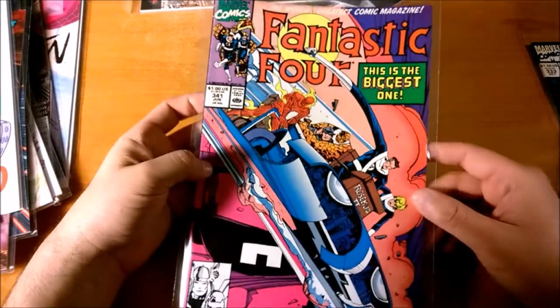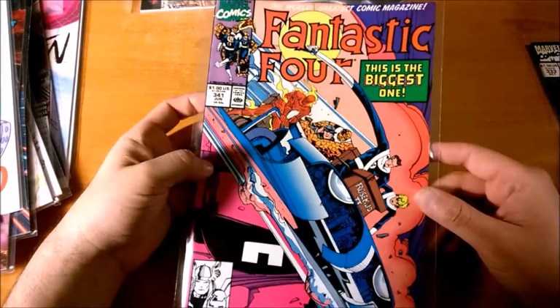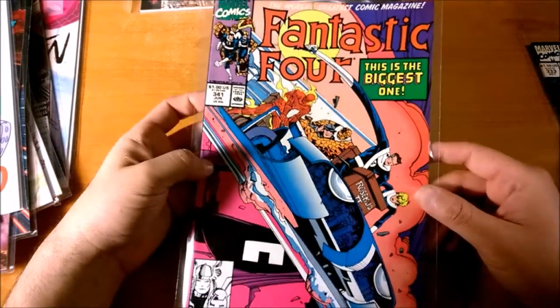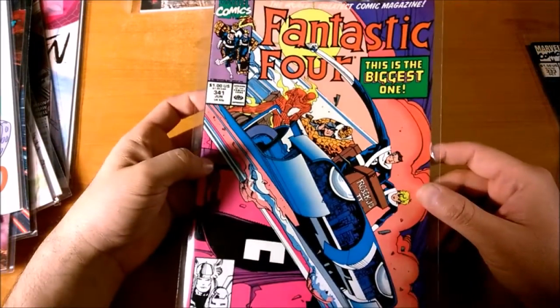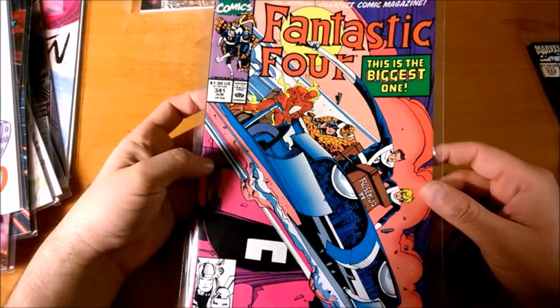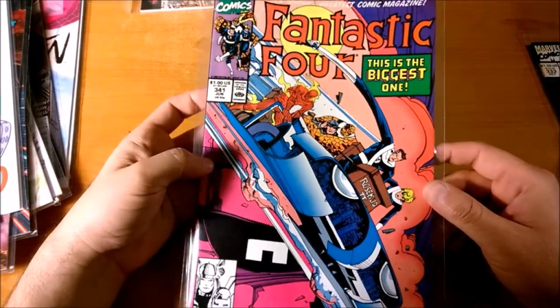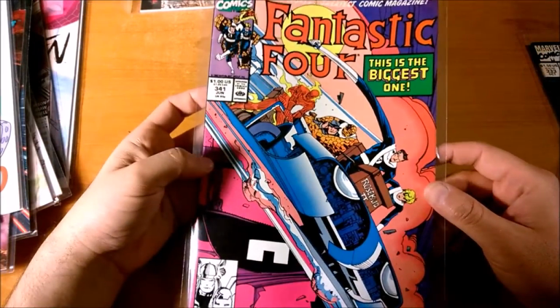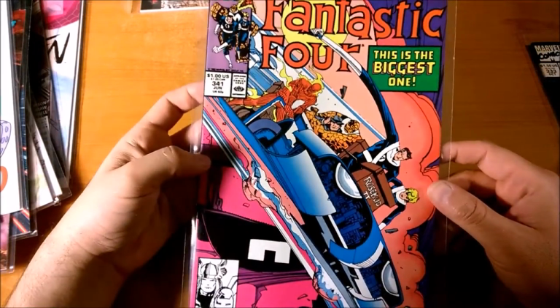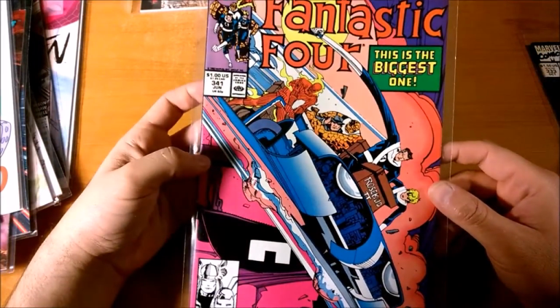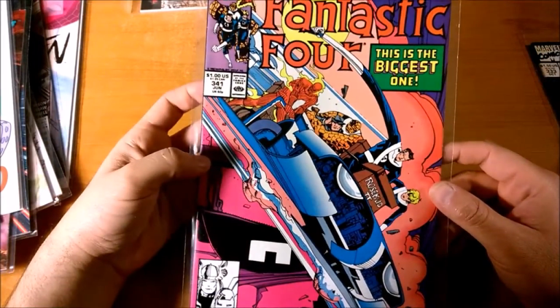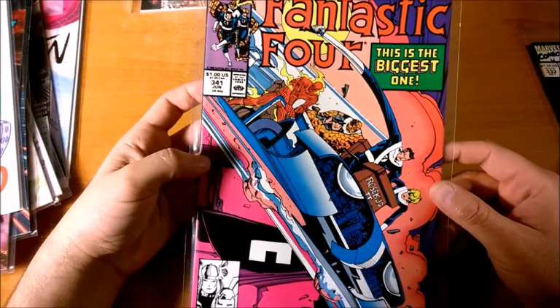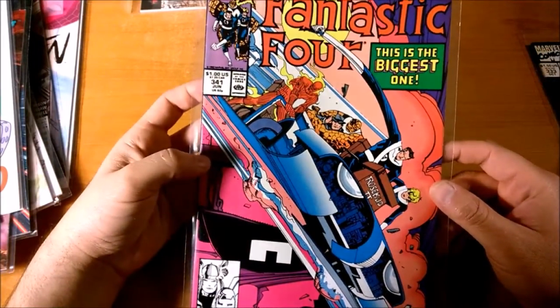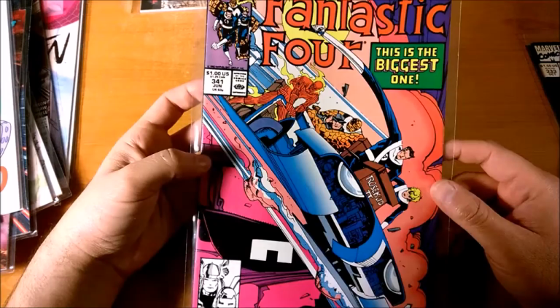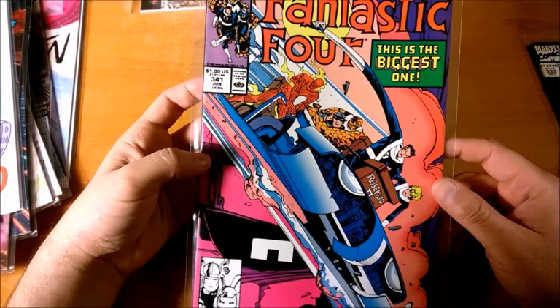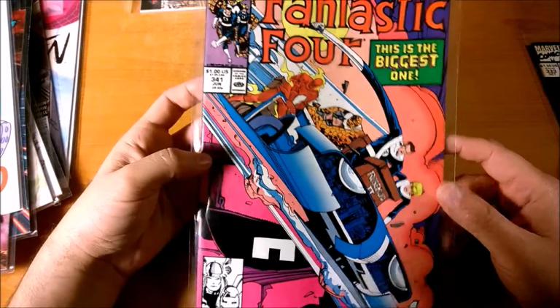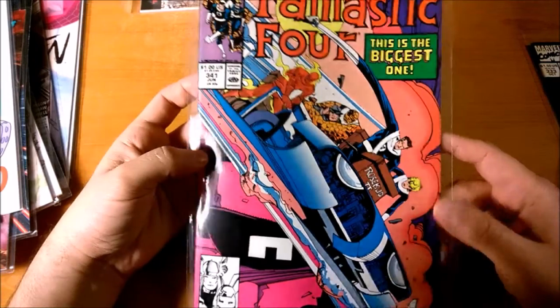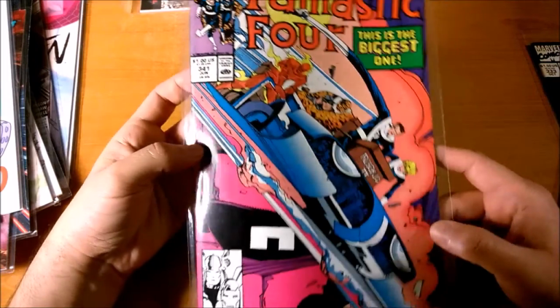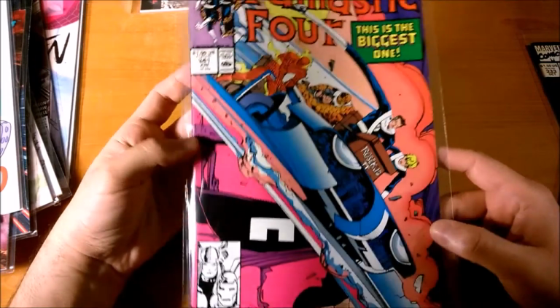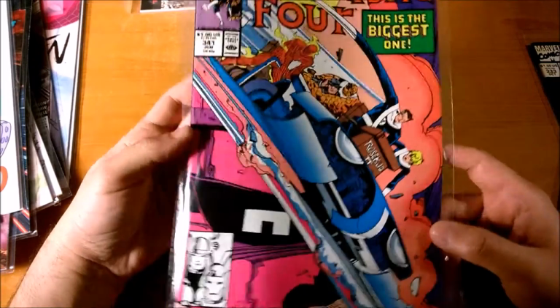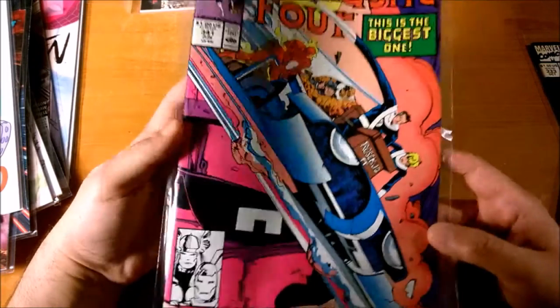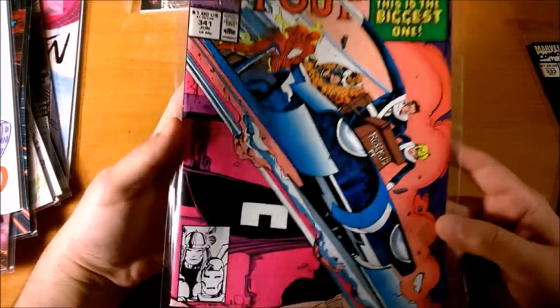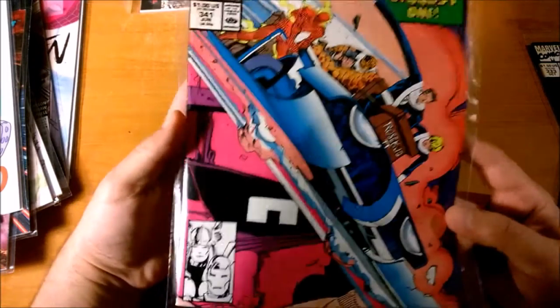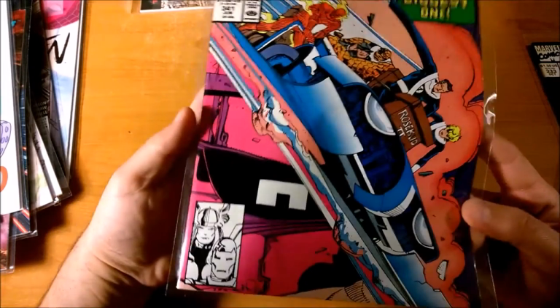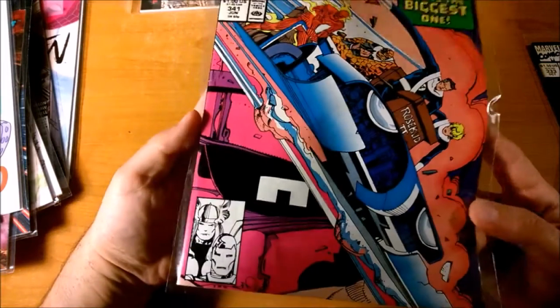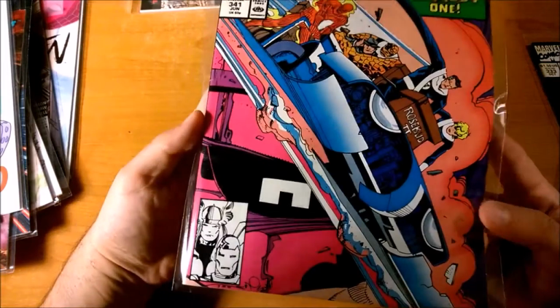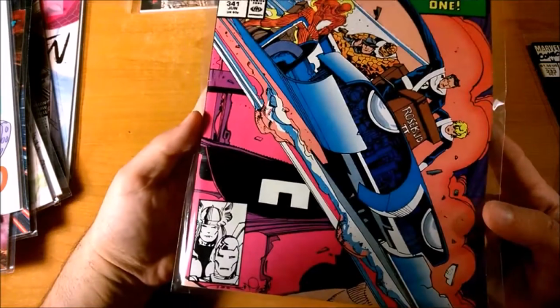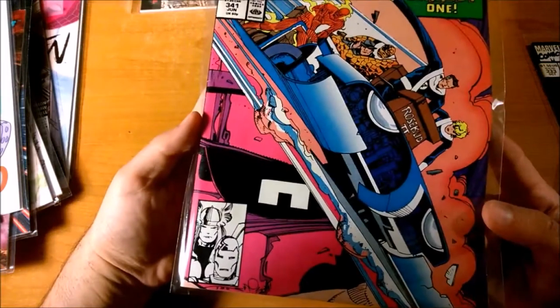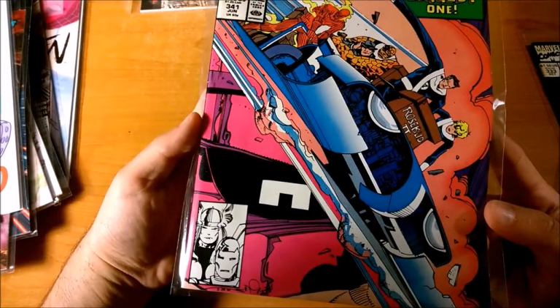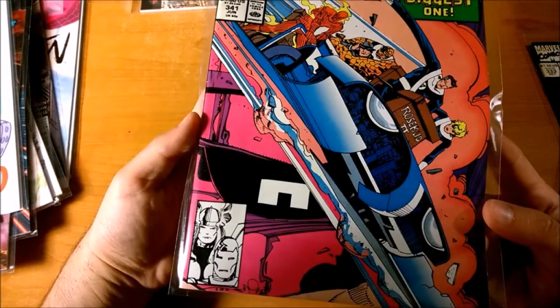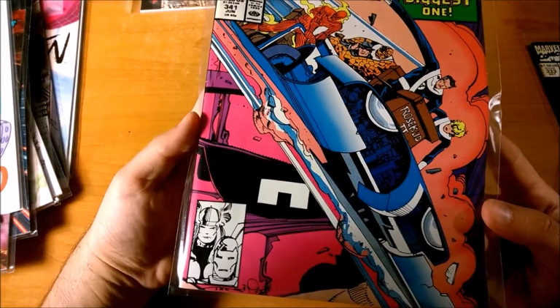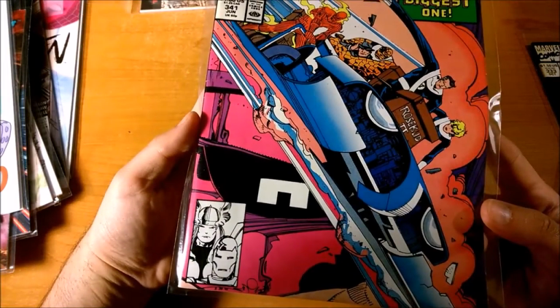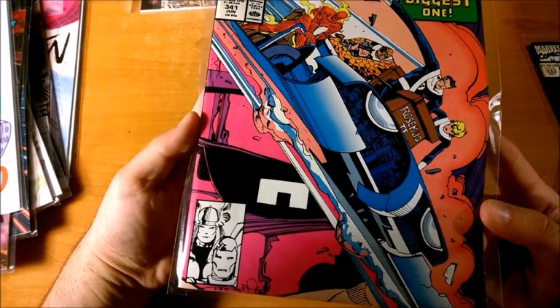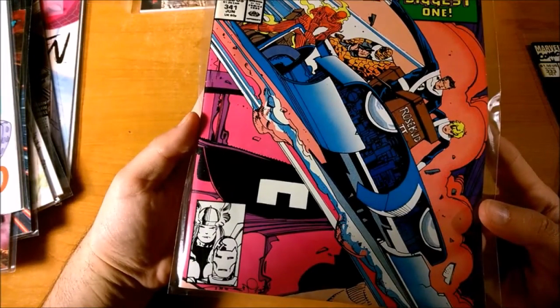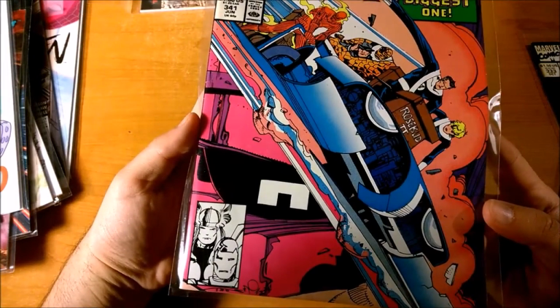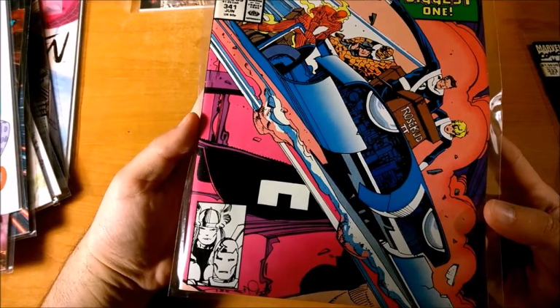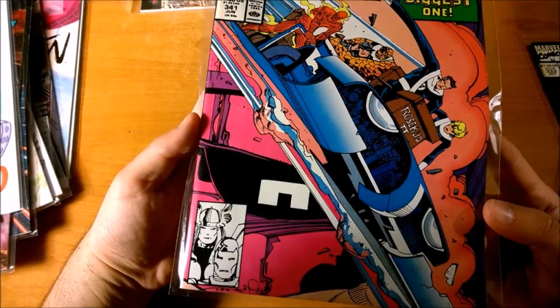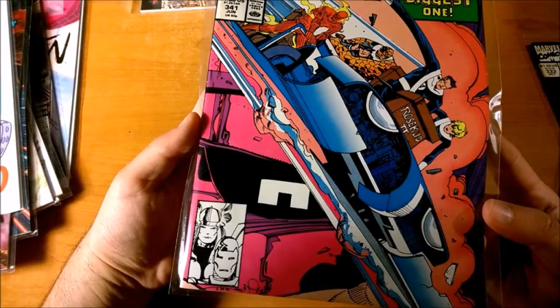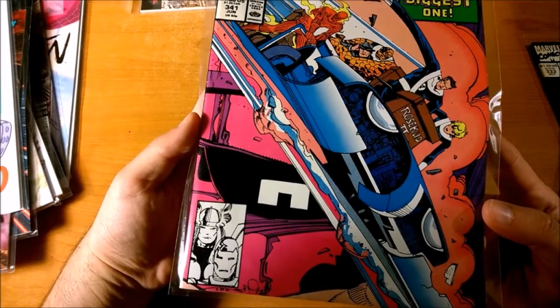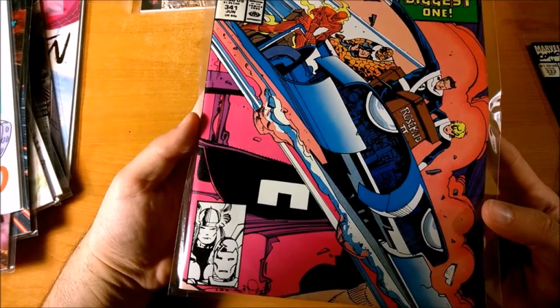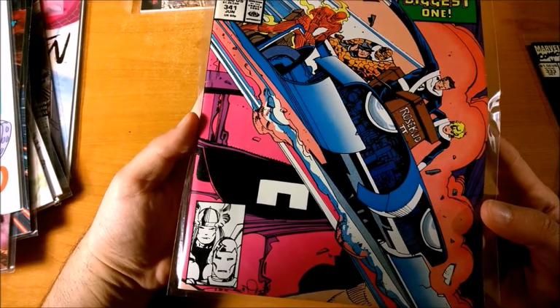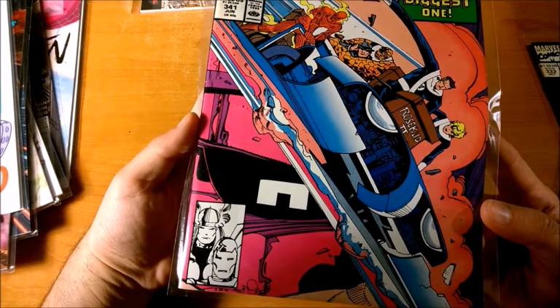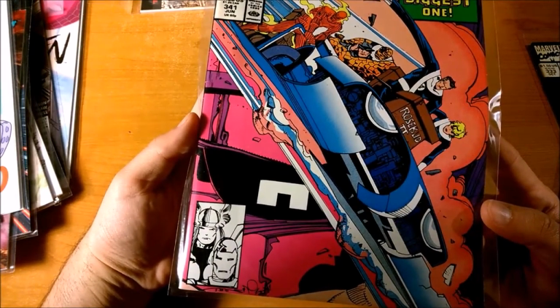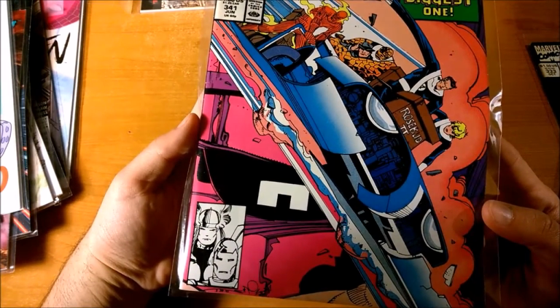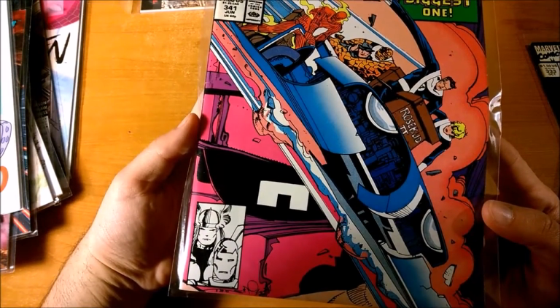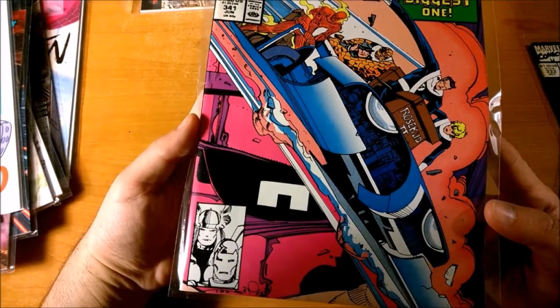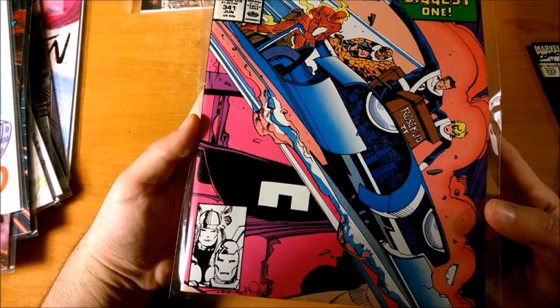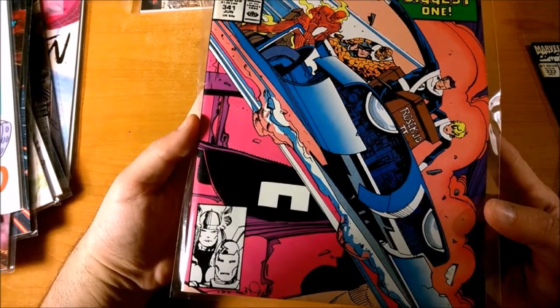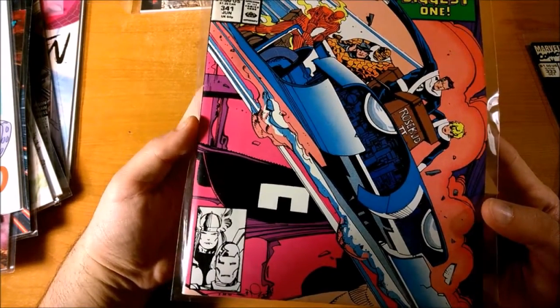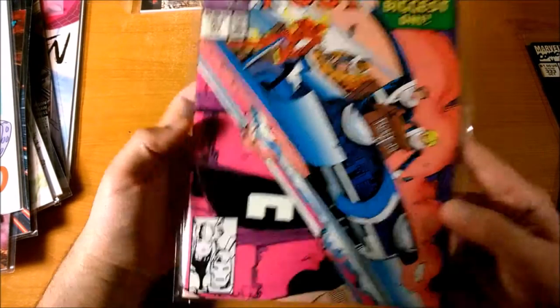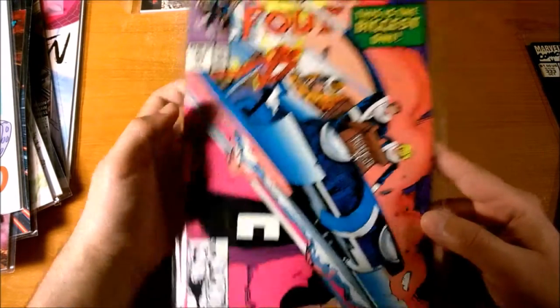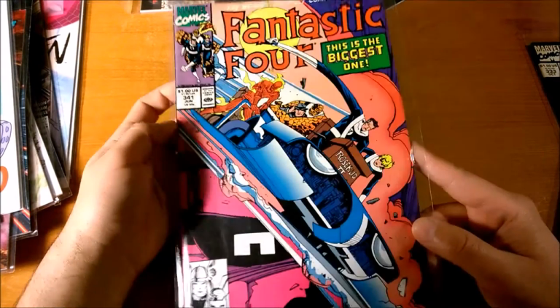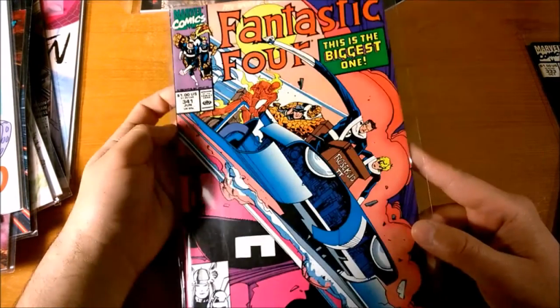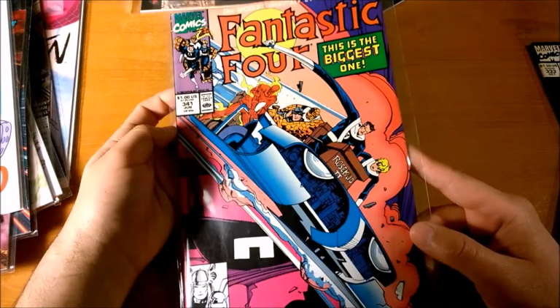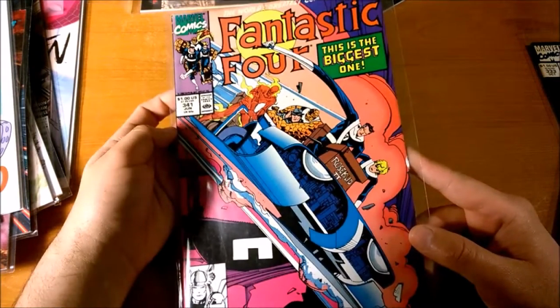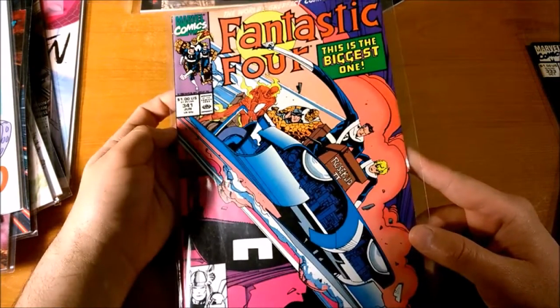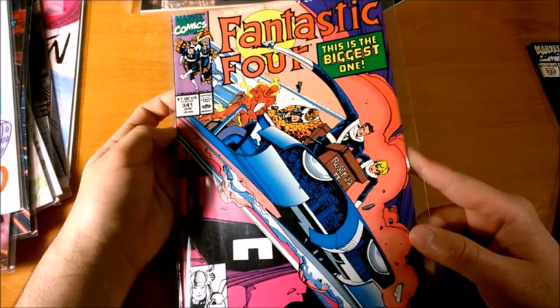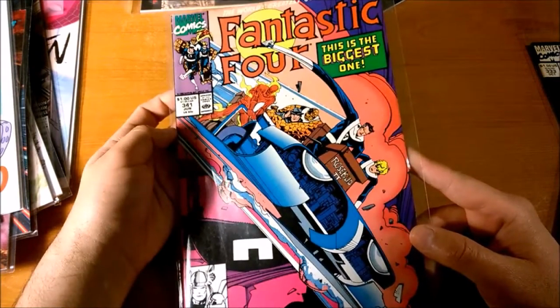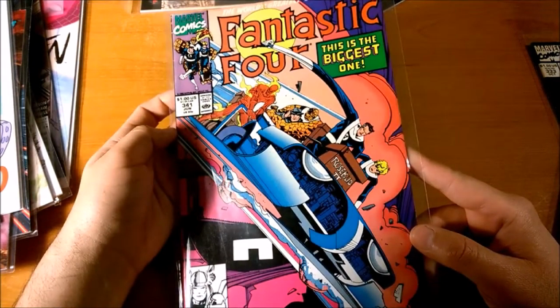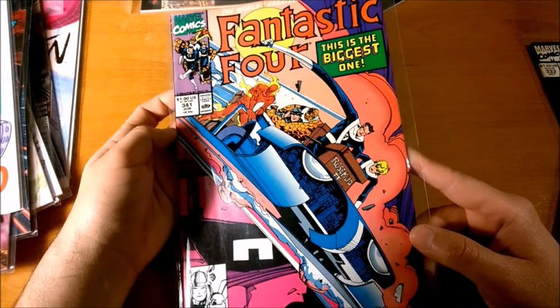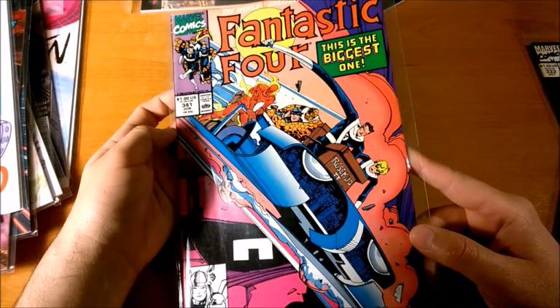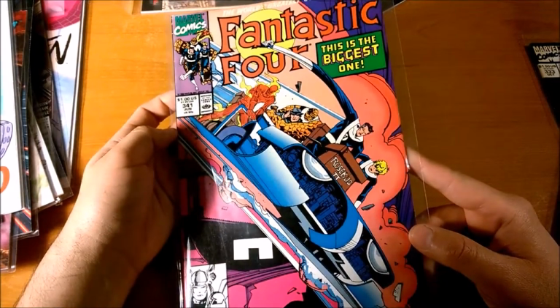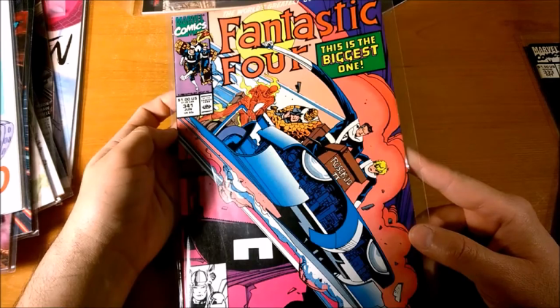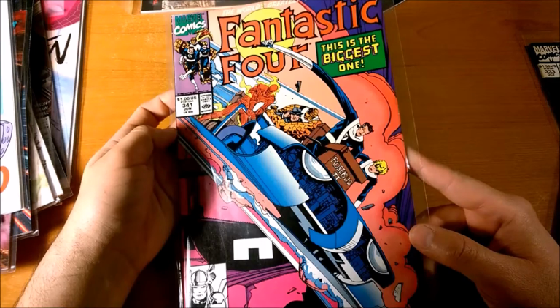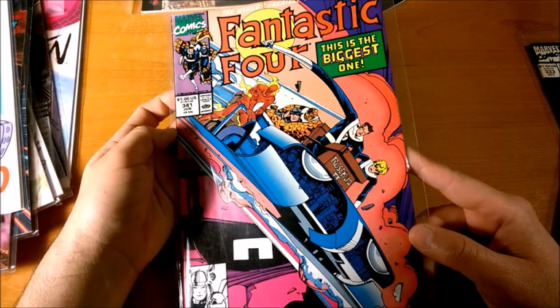And then they also did other things like this — here's Fantastic Four number 341, and you've got Thor and Iron Man hanging out on the cover of Fantastic Four.